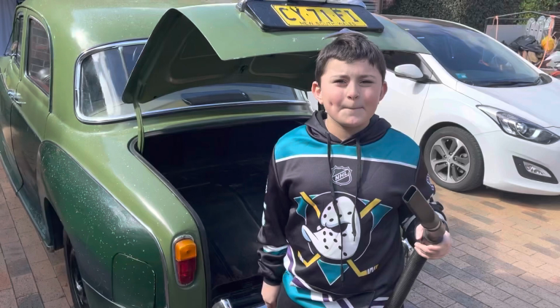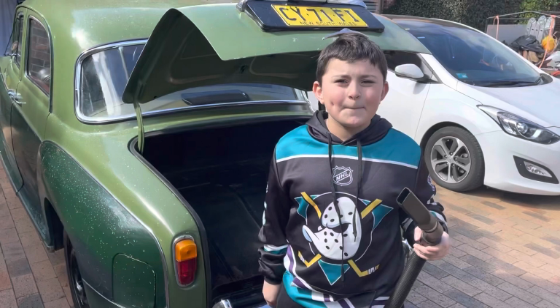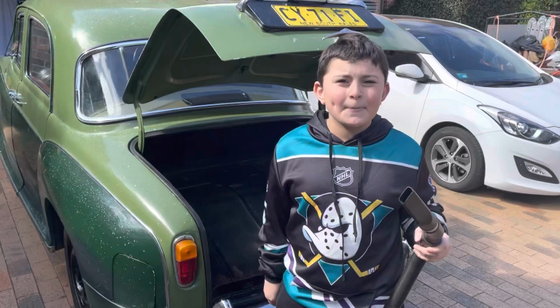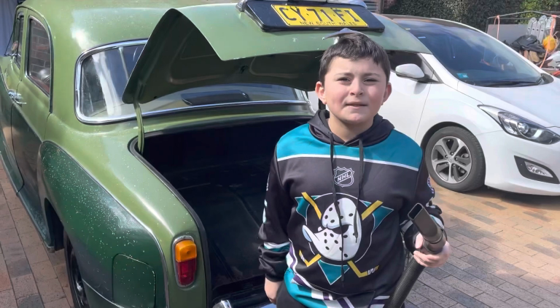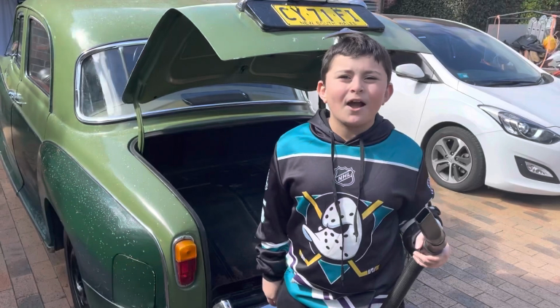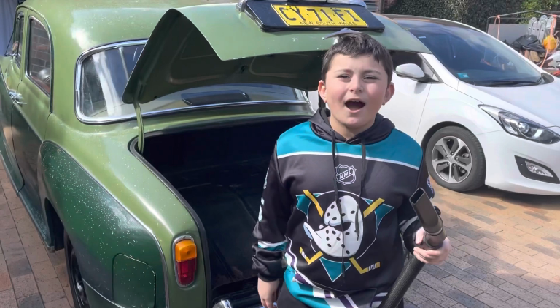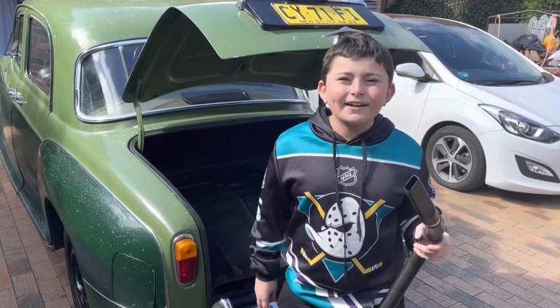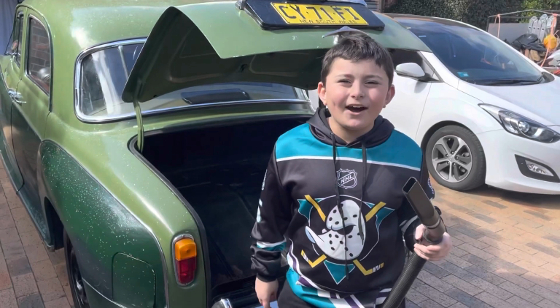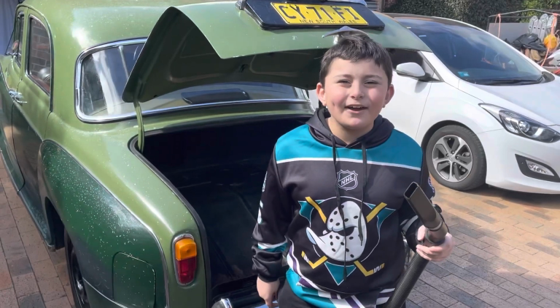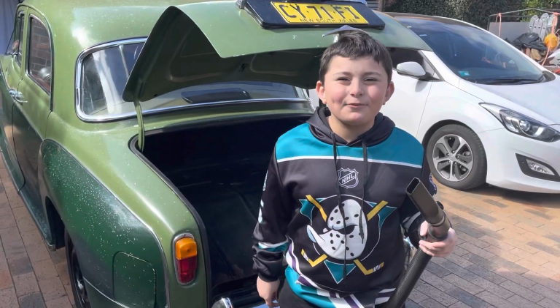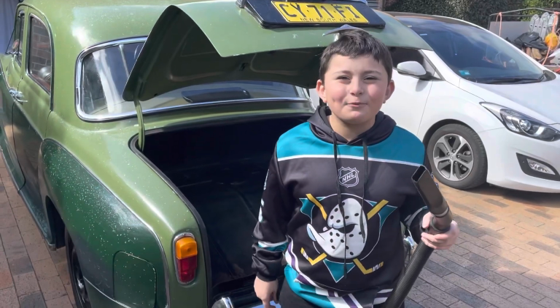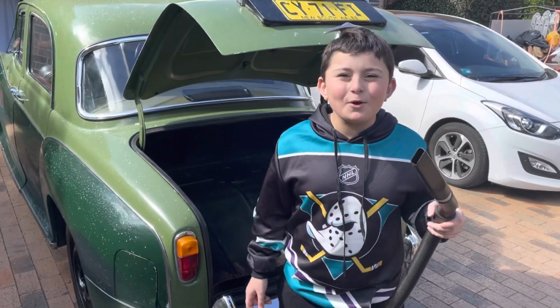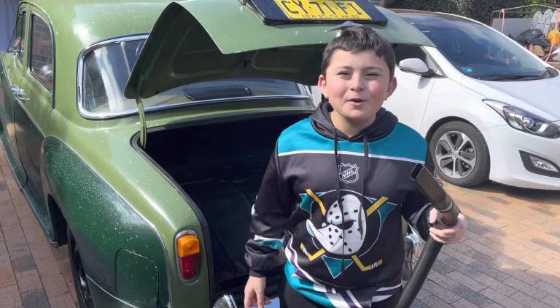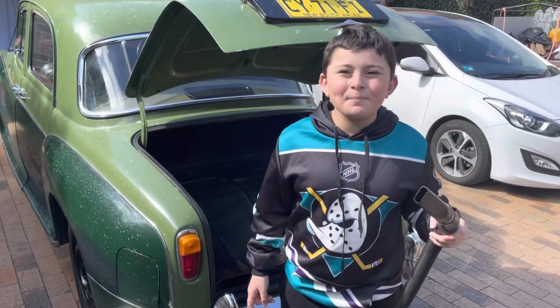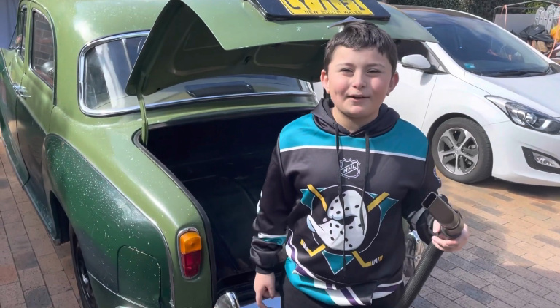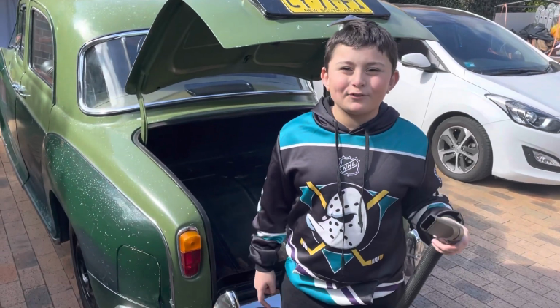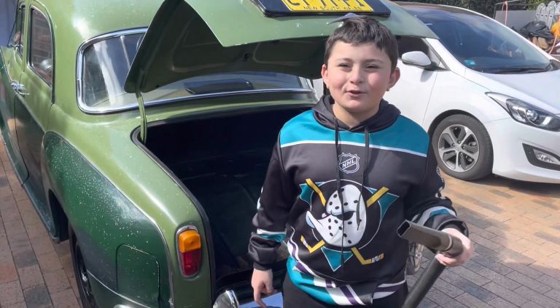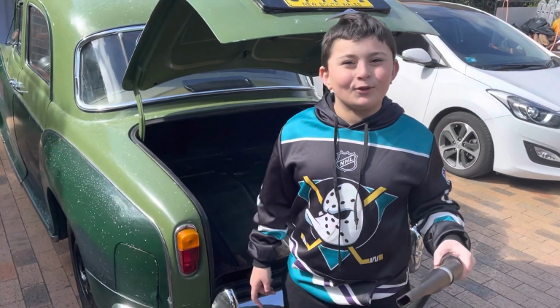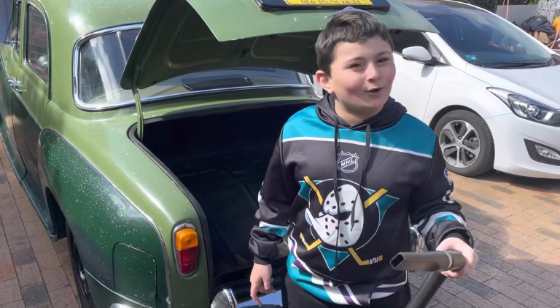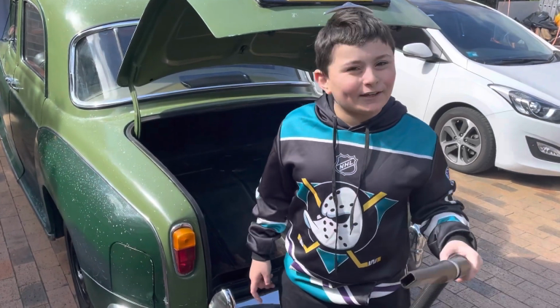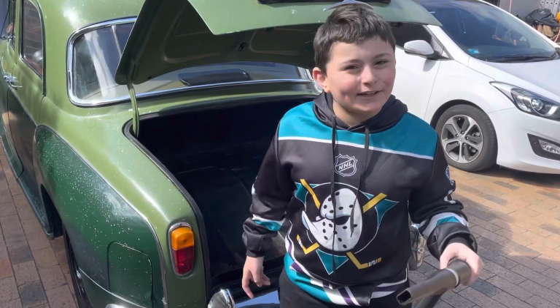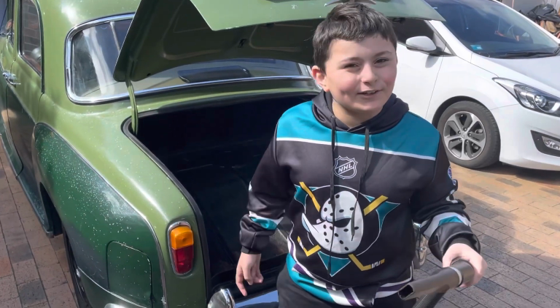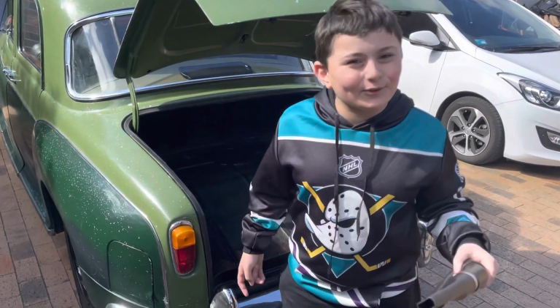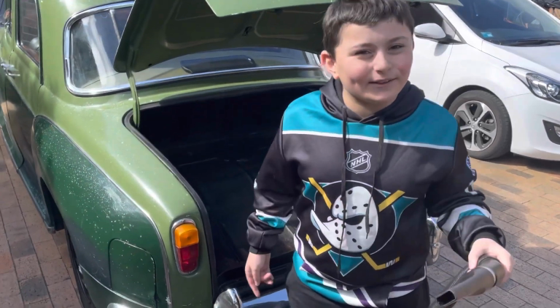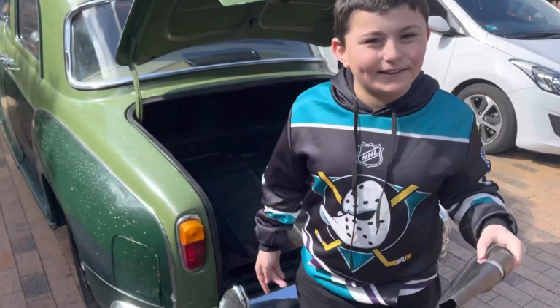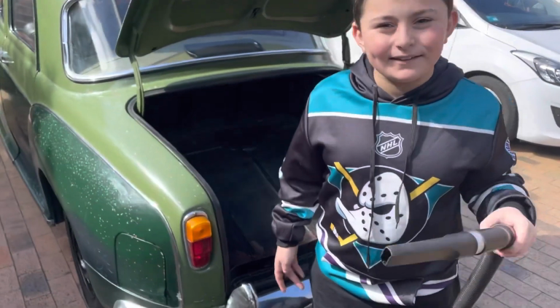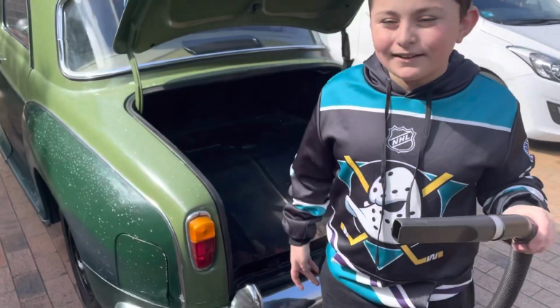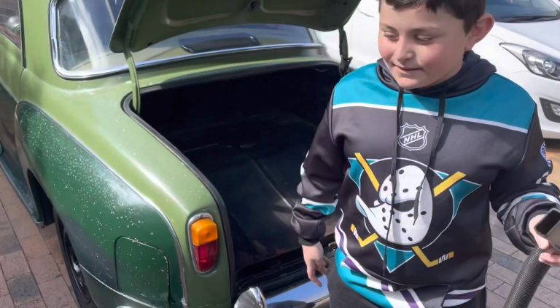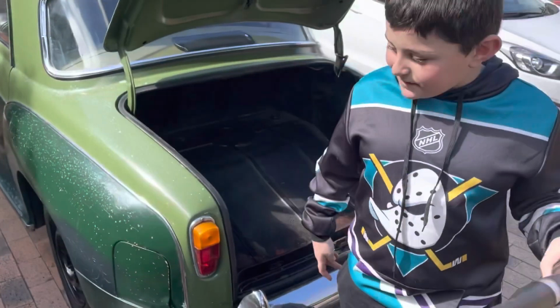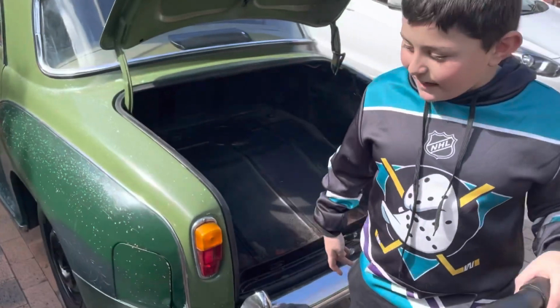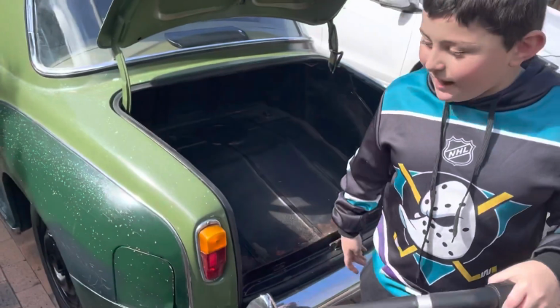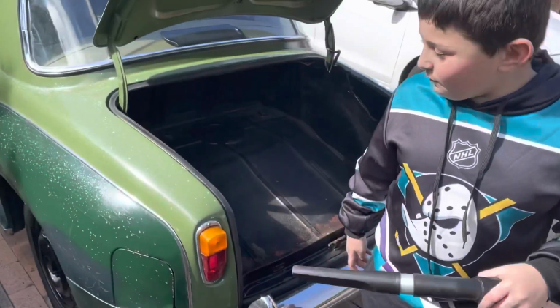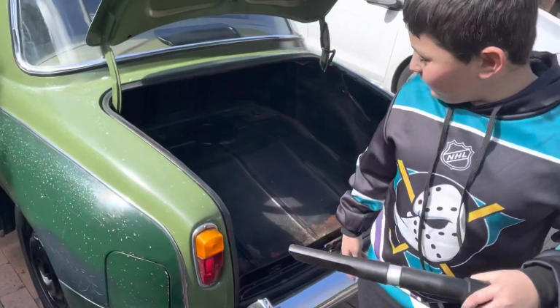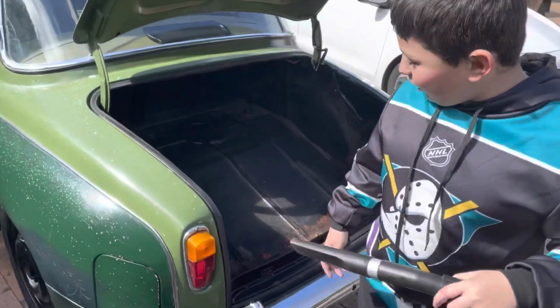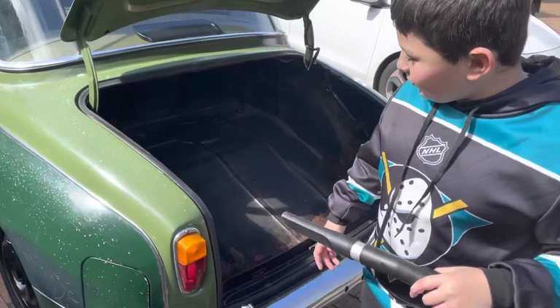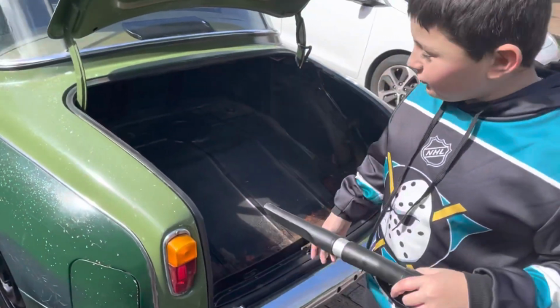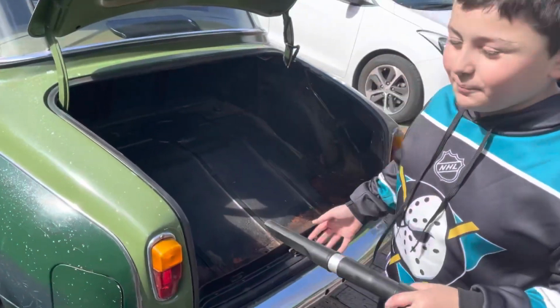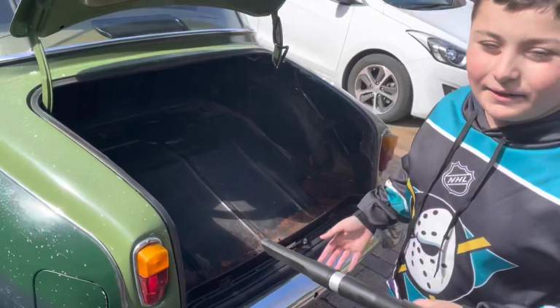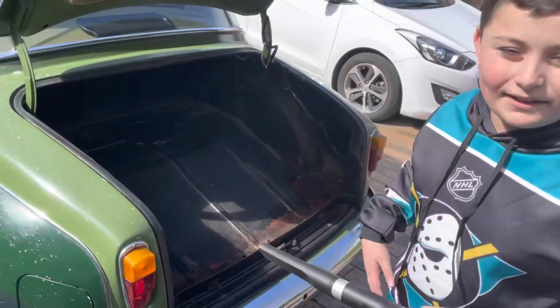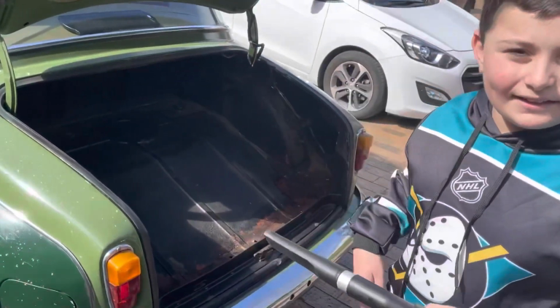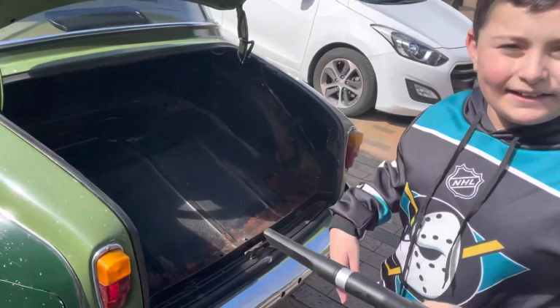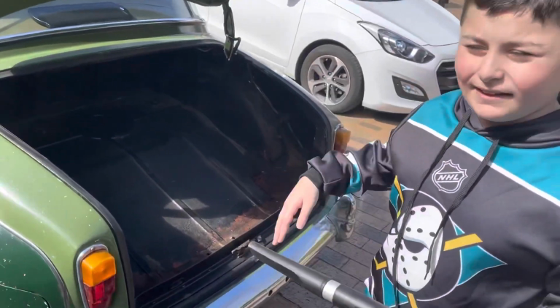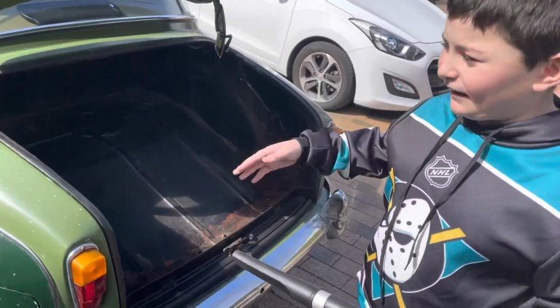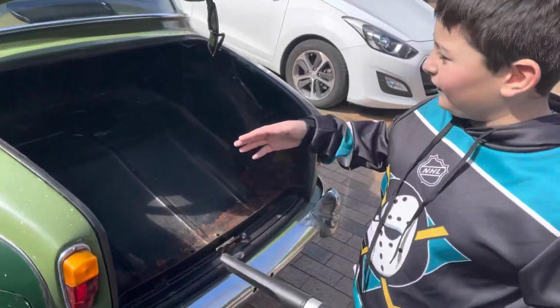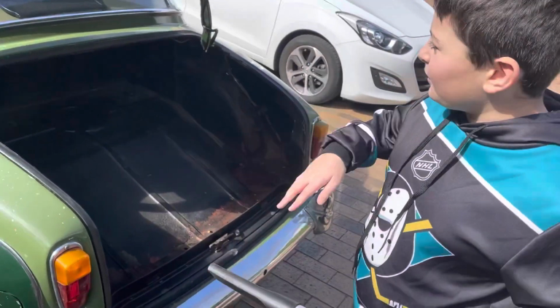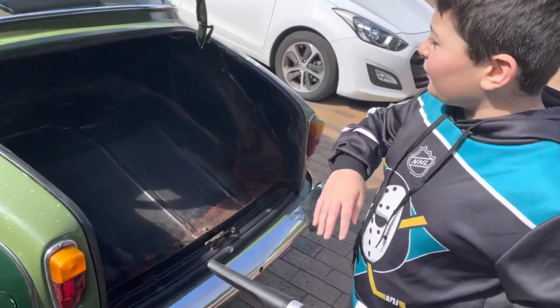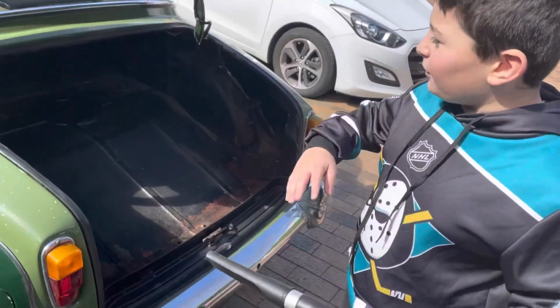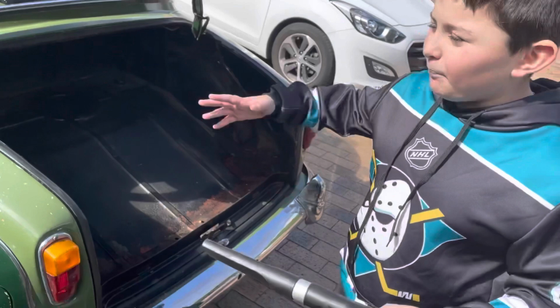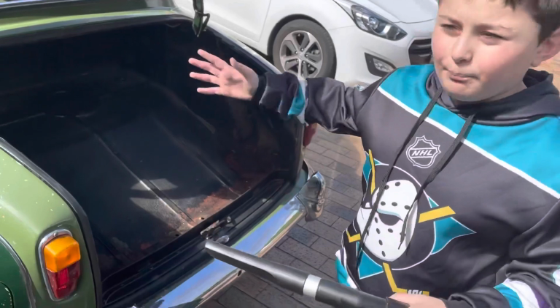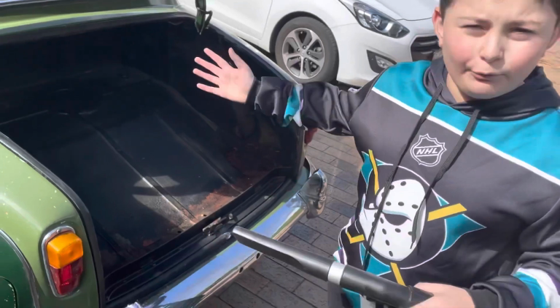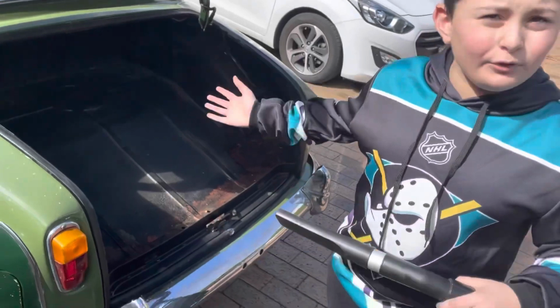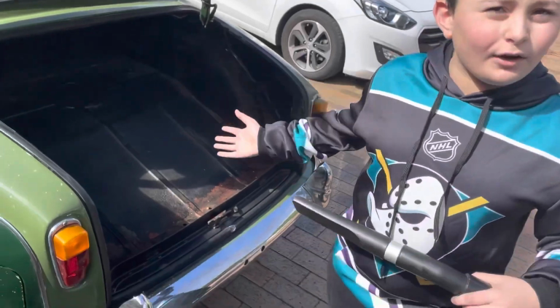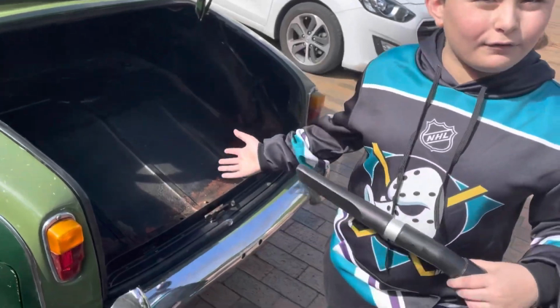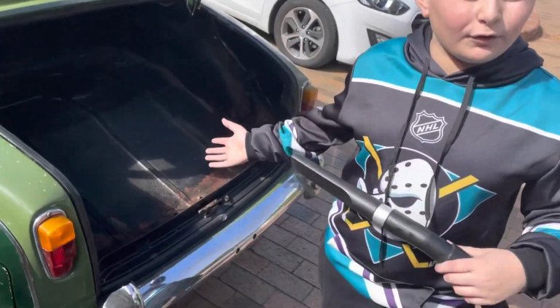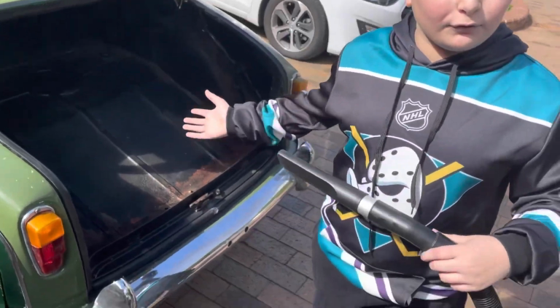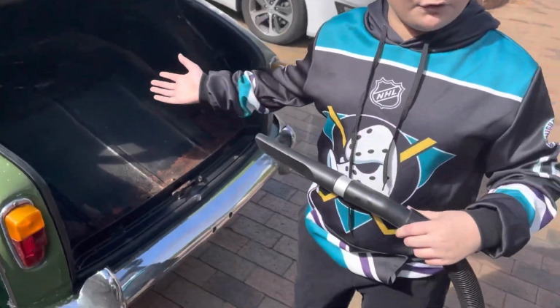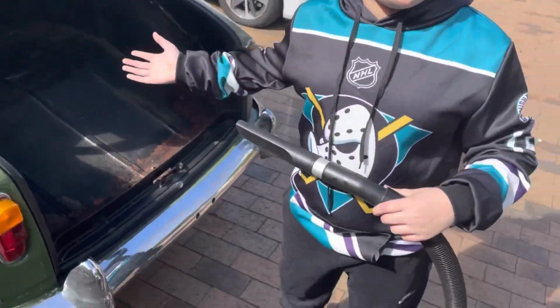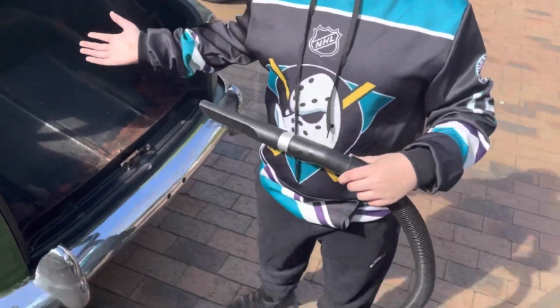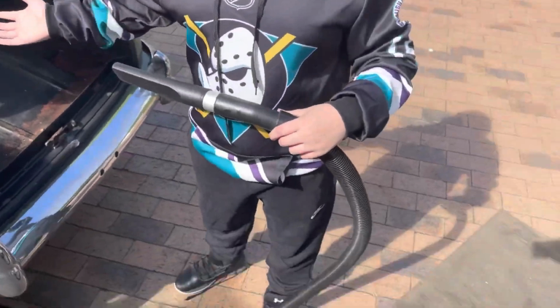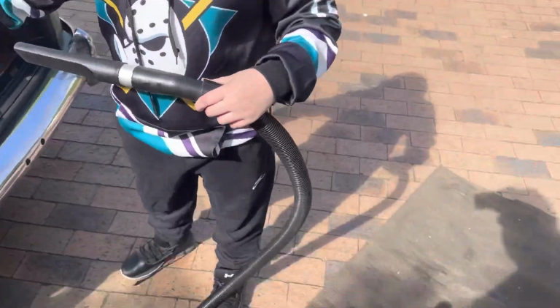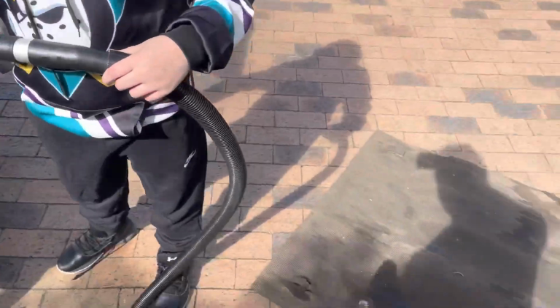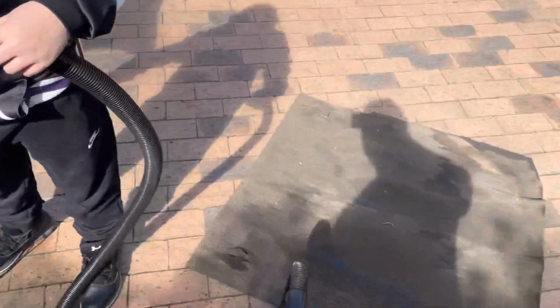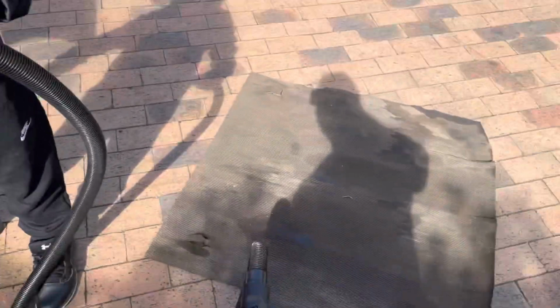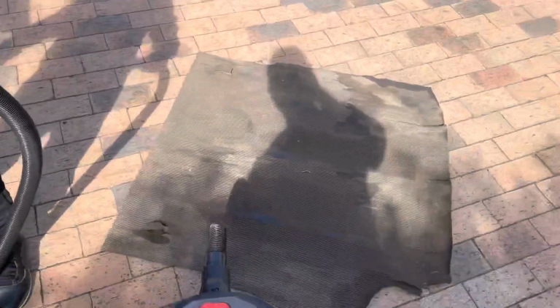Hi guys, welcome back to Locky and Lukey. Today we're going to be cleaning the boot of the Rover P480.